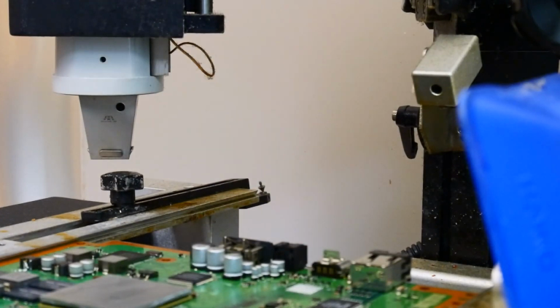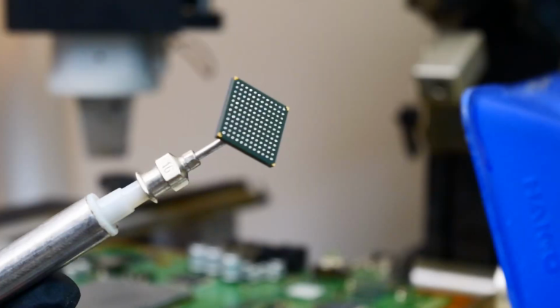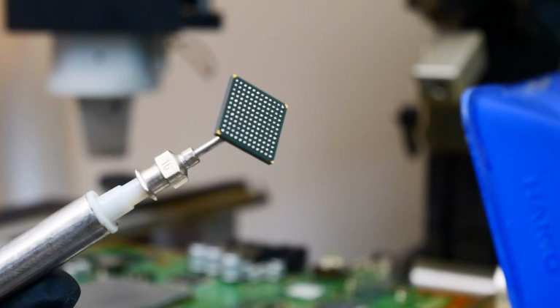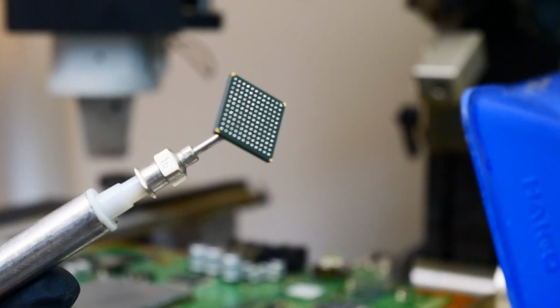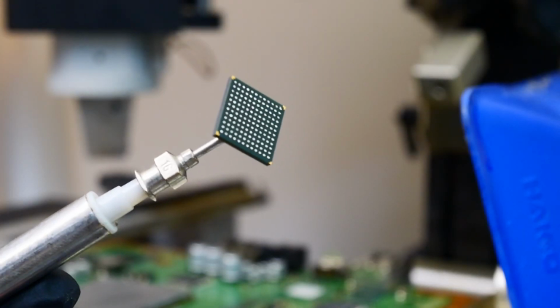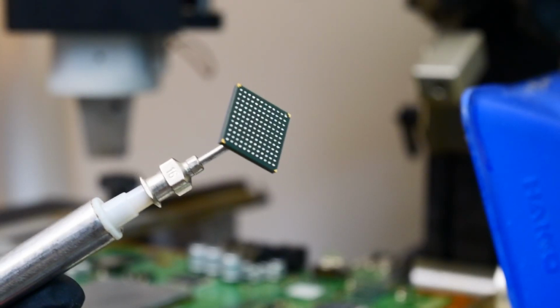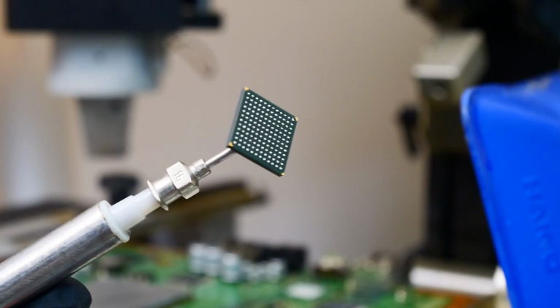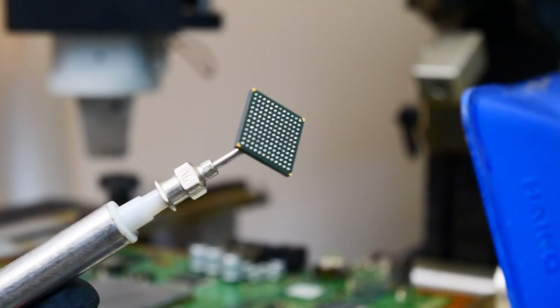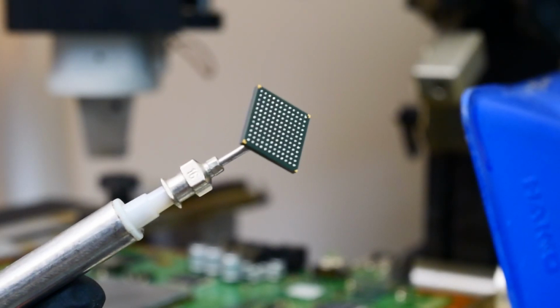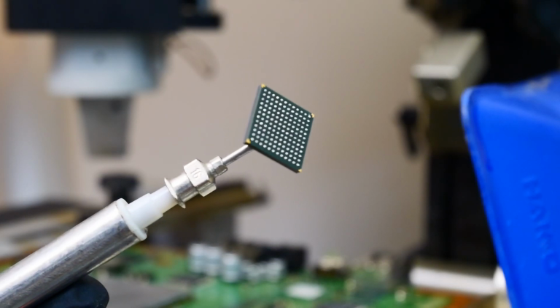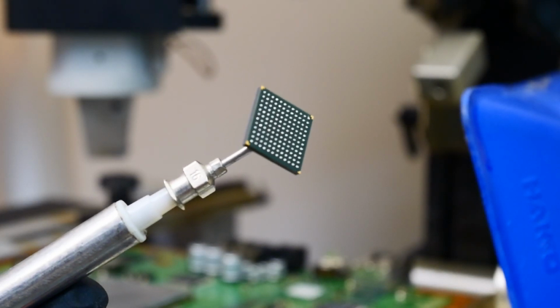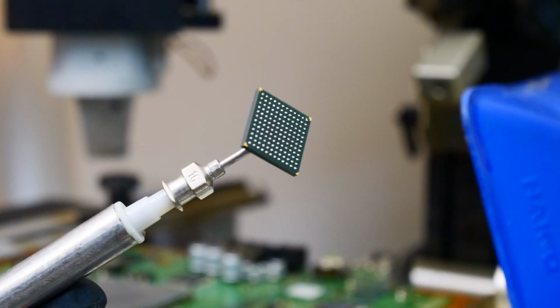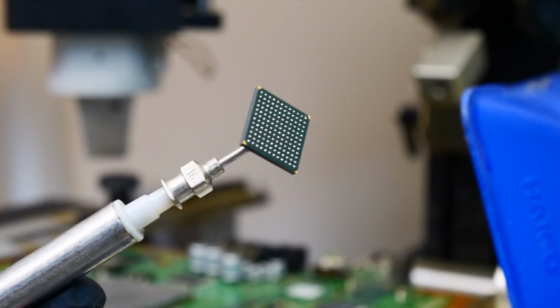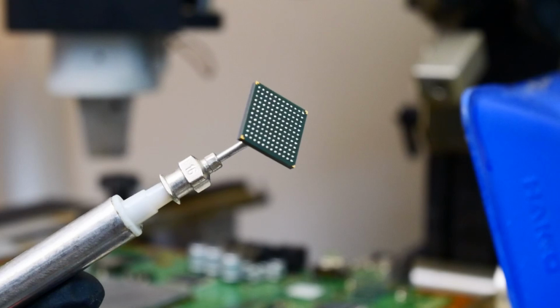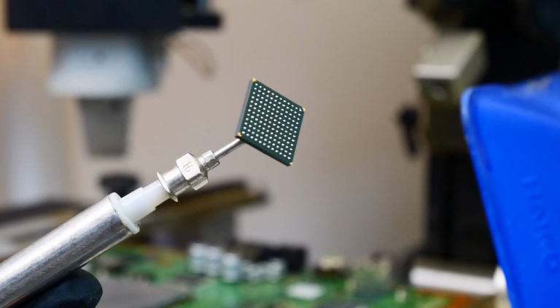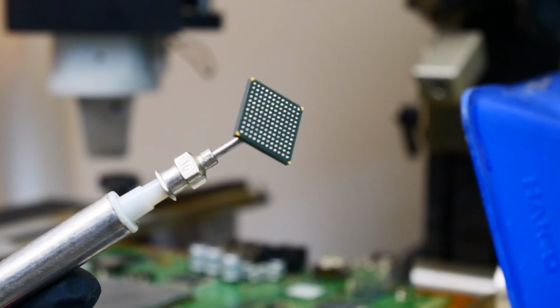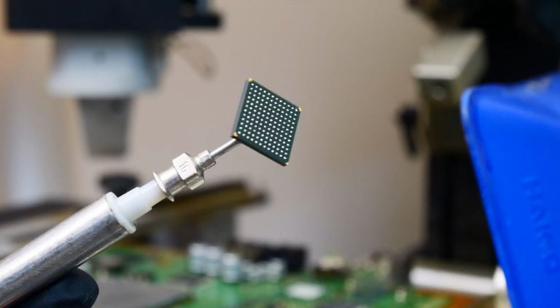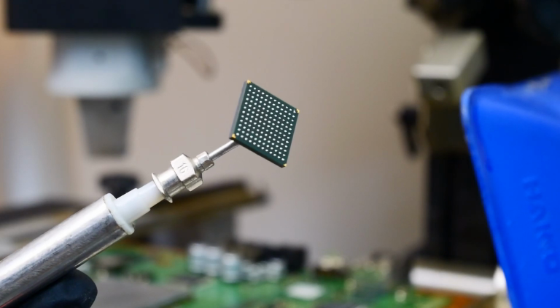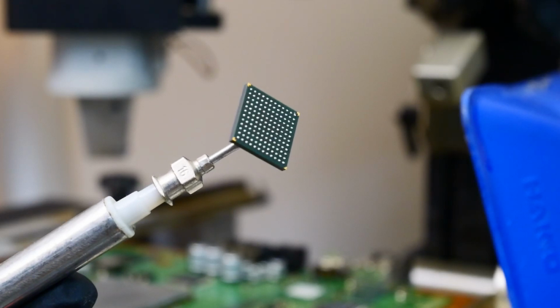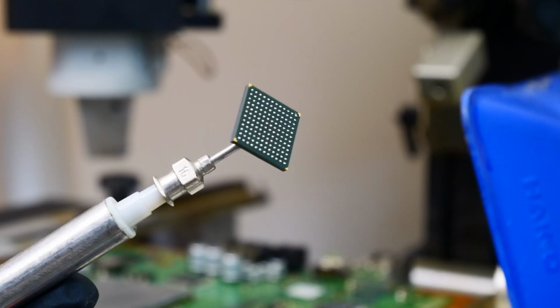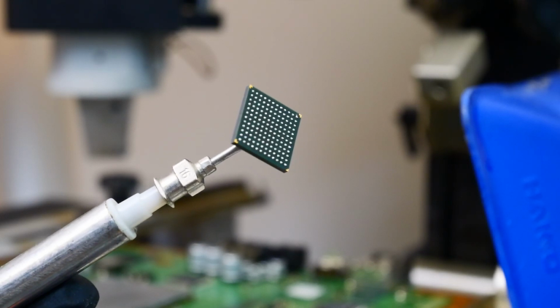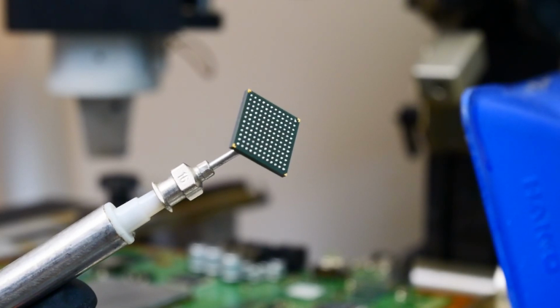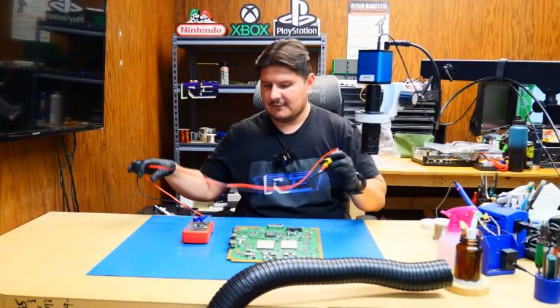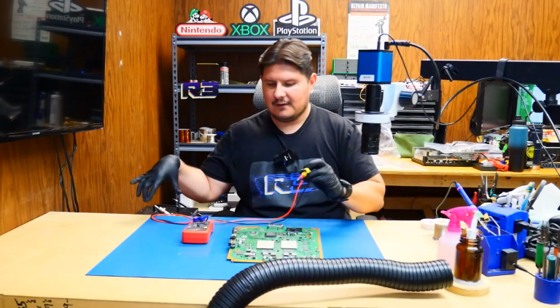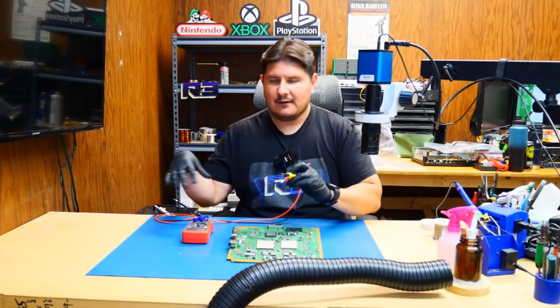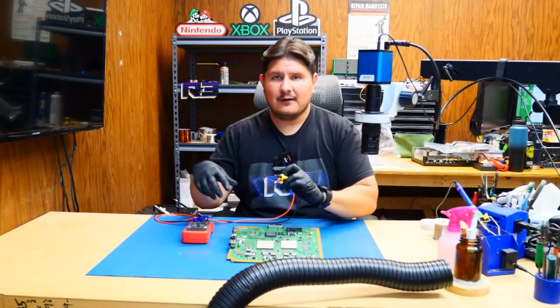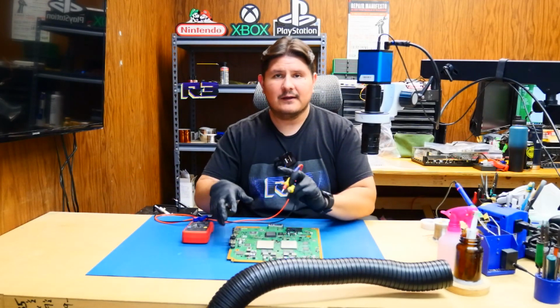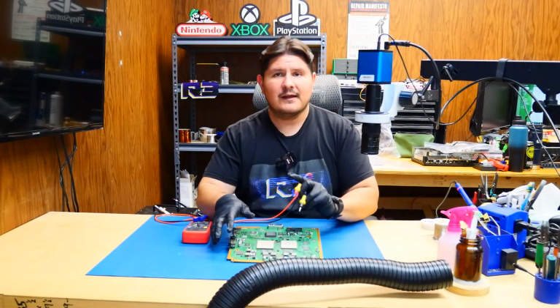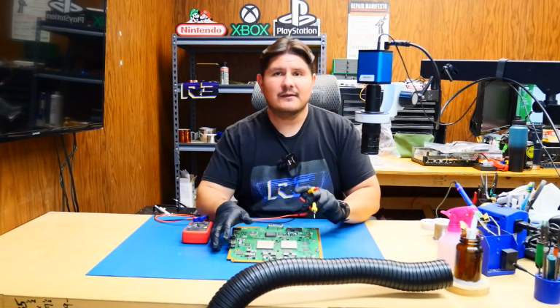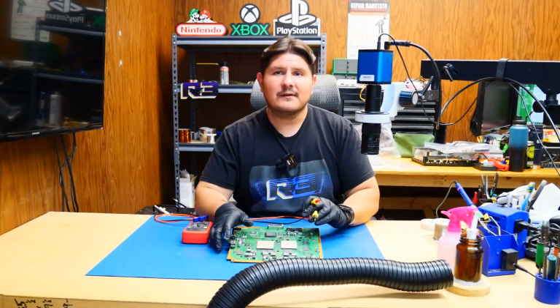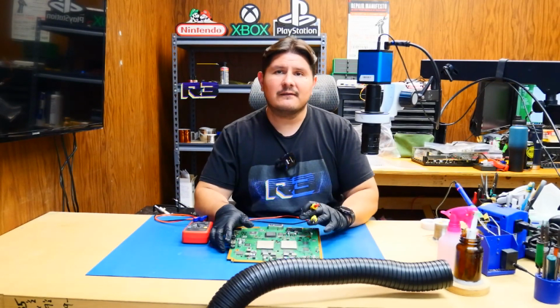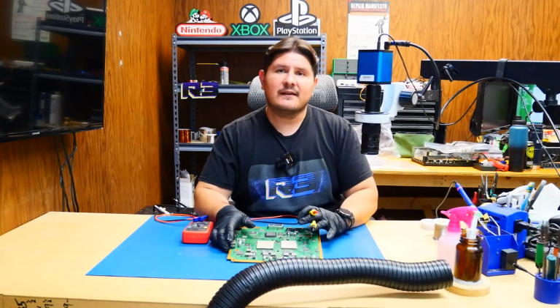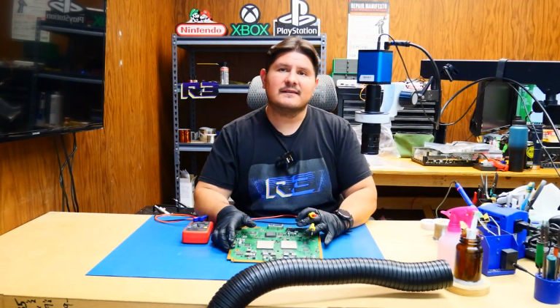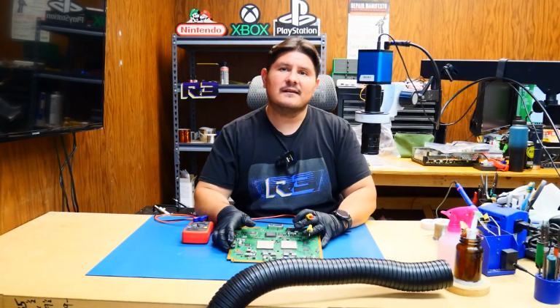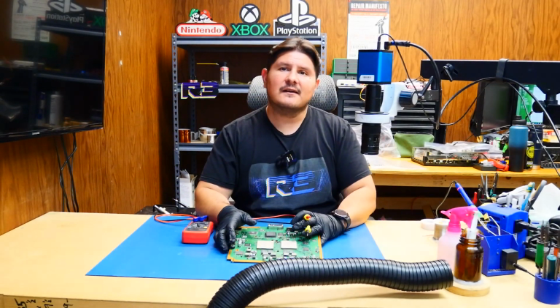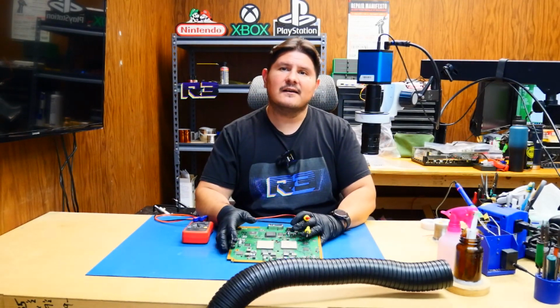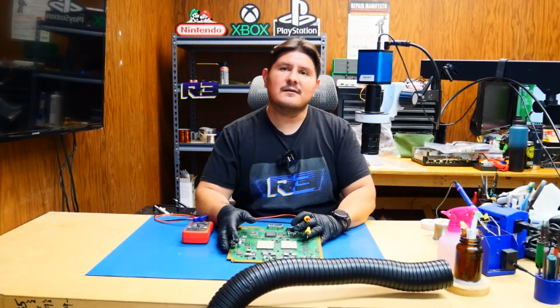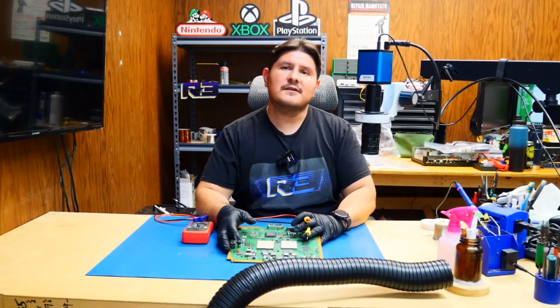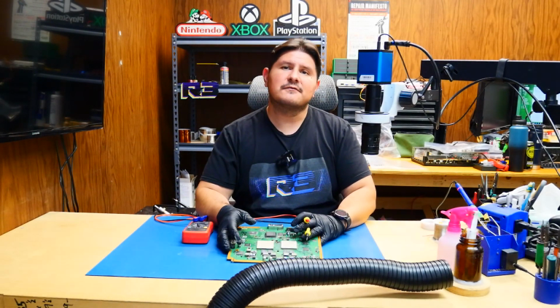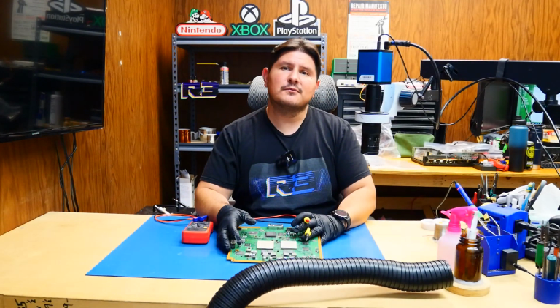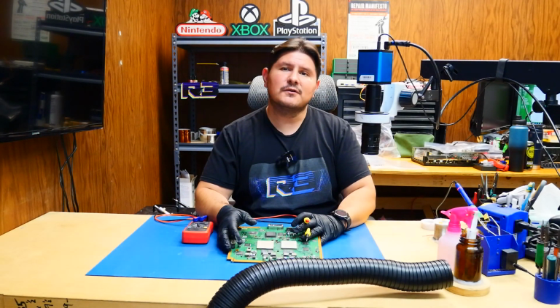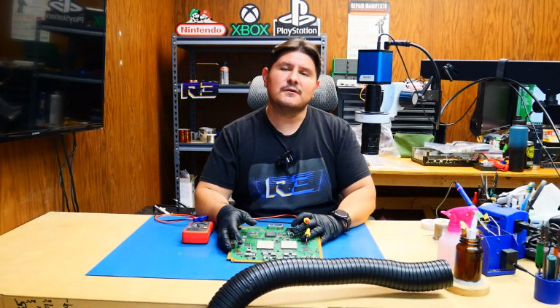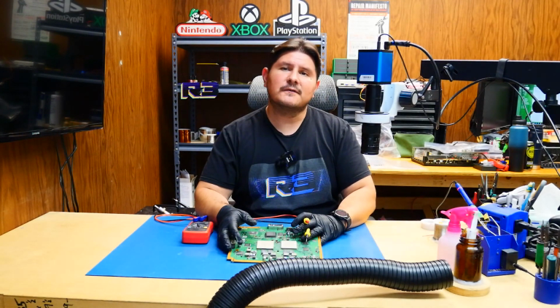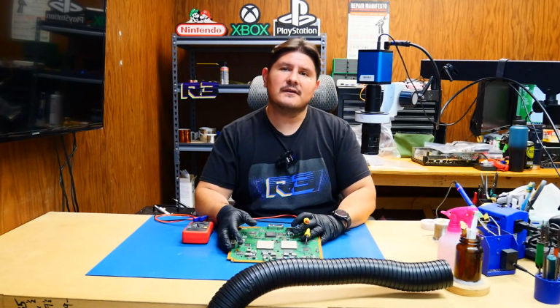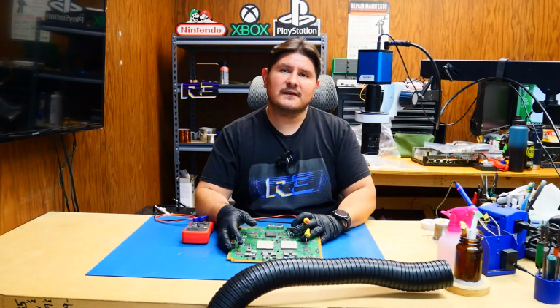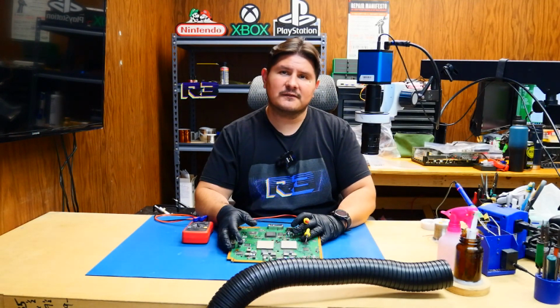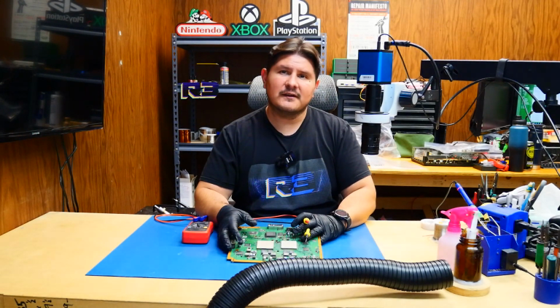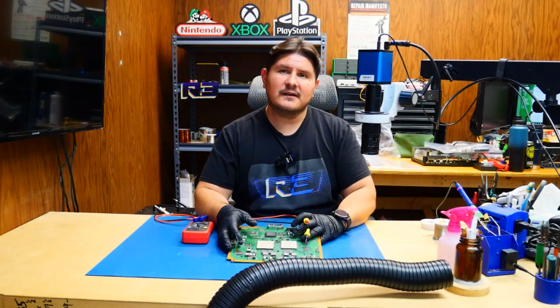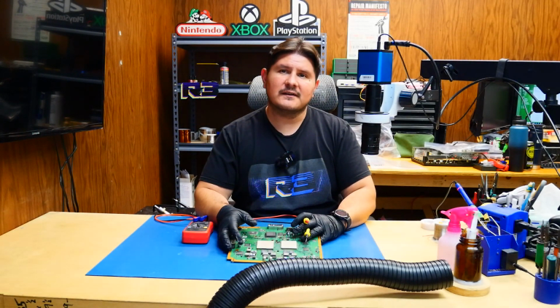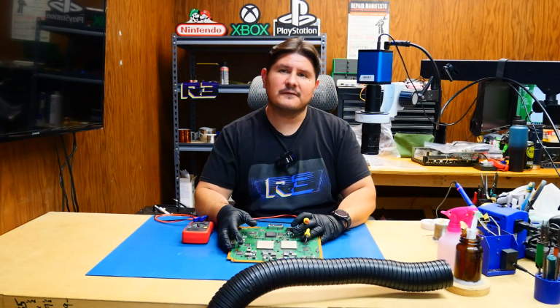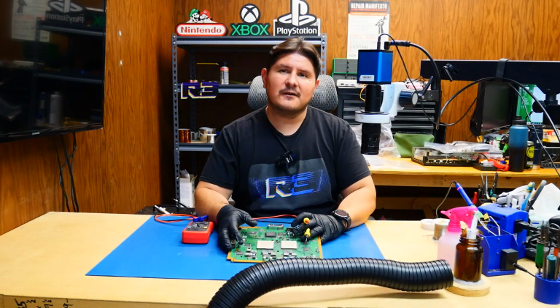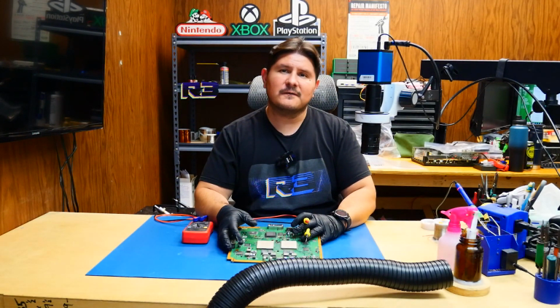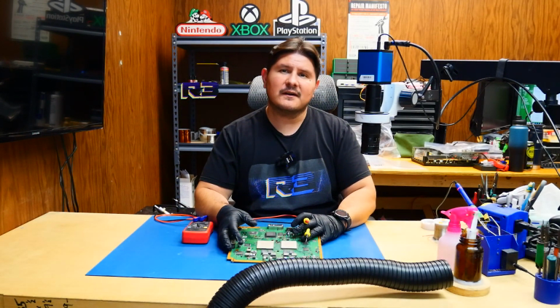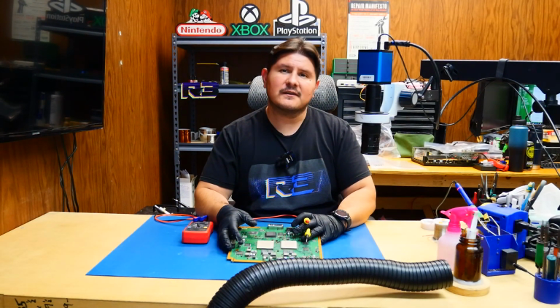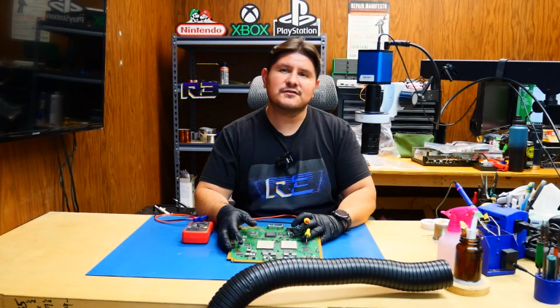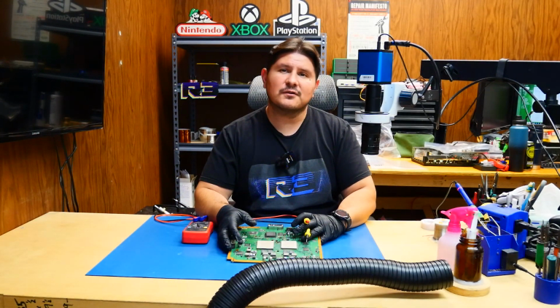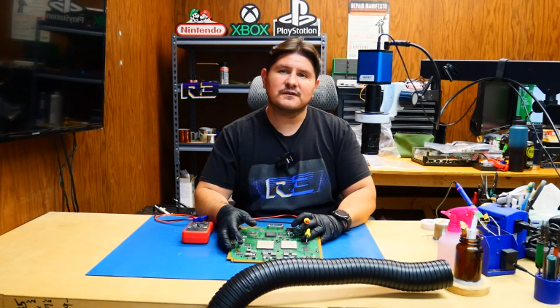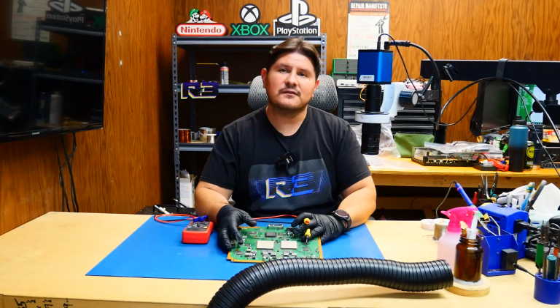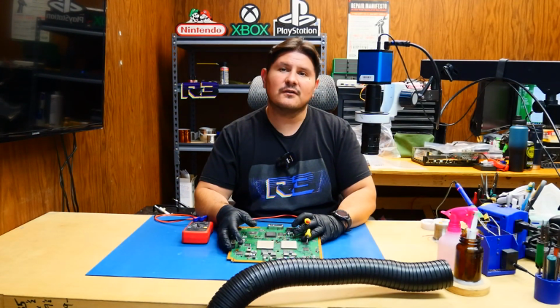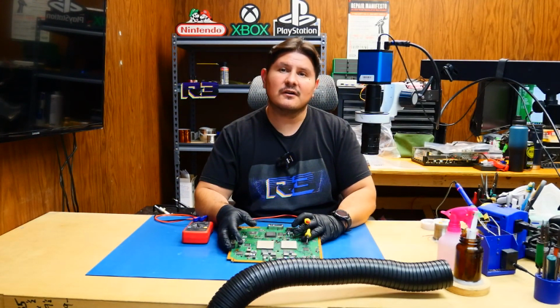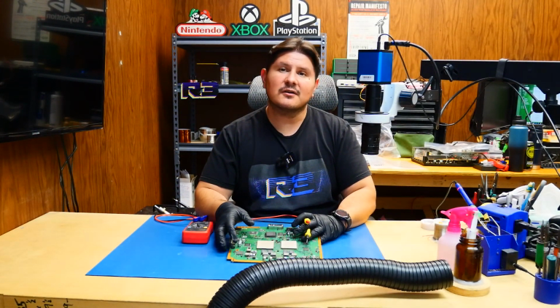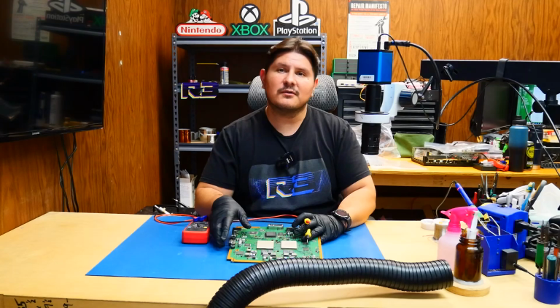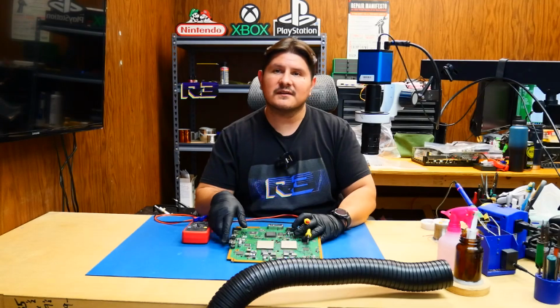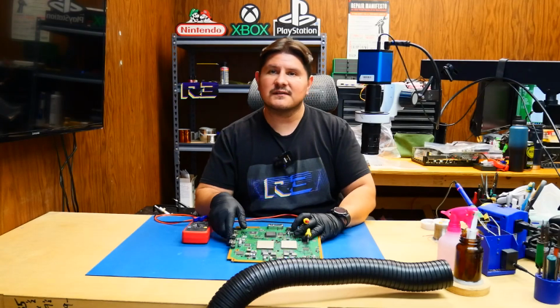And there we have it, back to the table. Now that we have that Silicon Image removed, let's go ahead and verify that the shorts are no longer present.